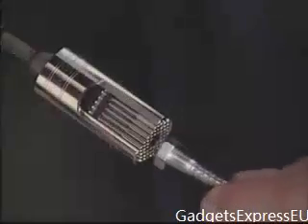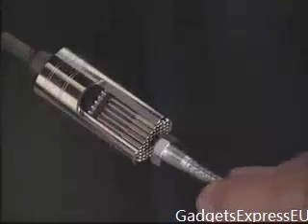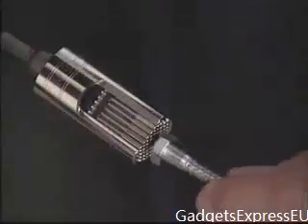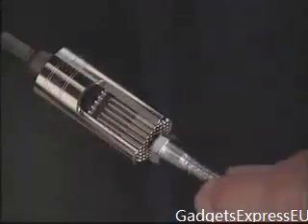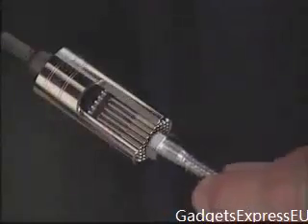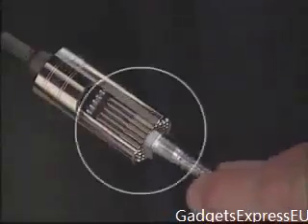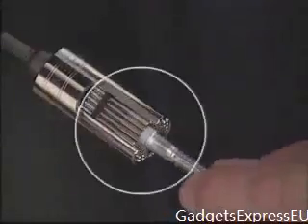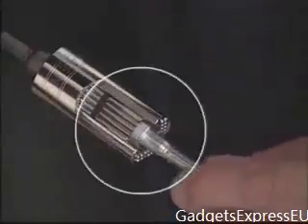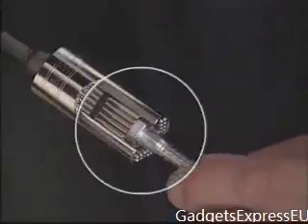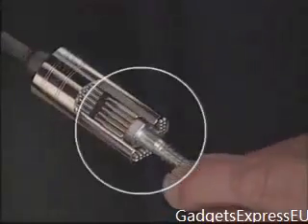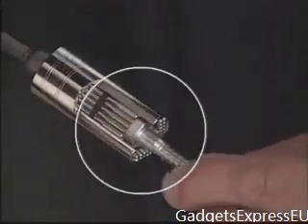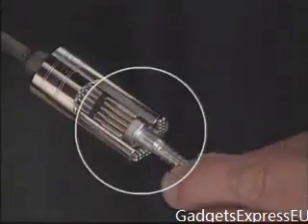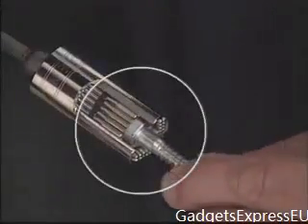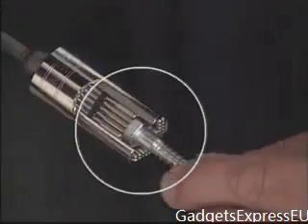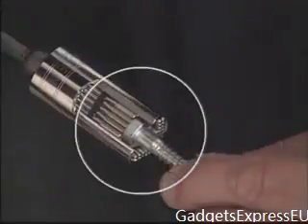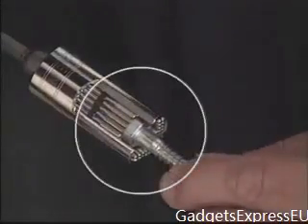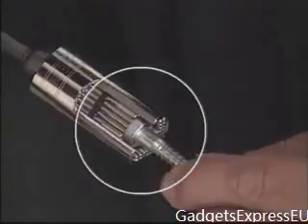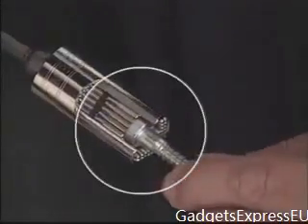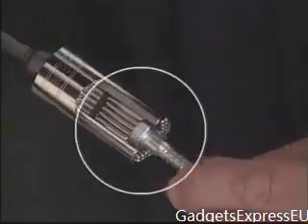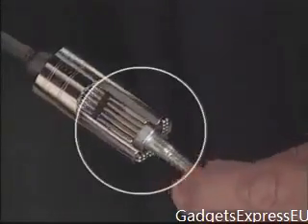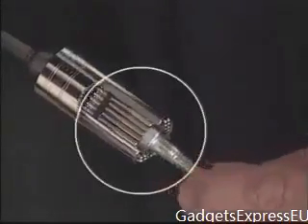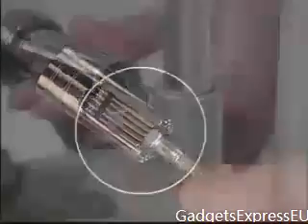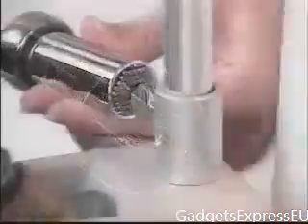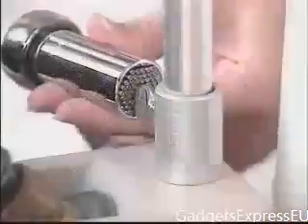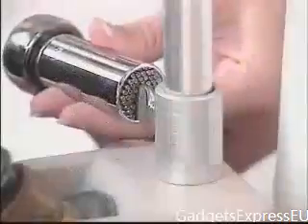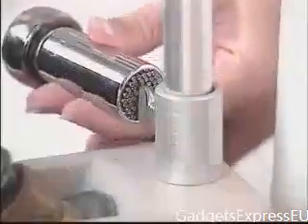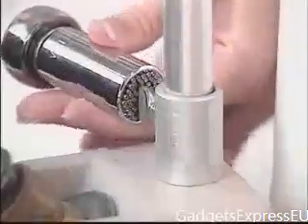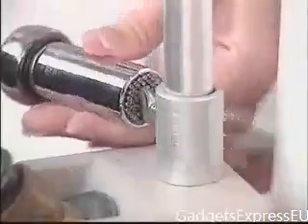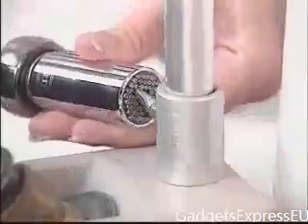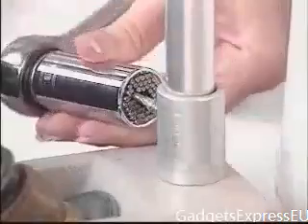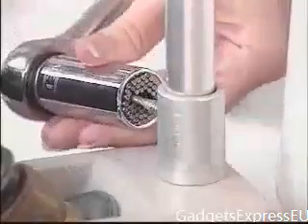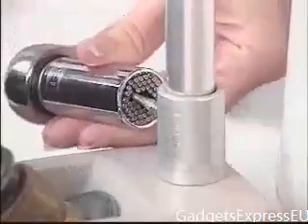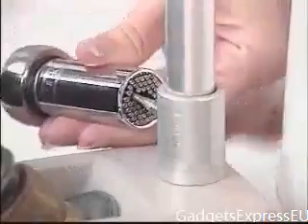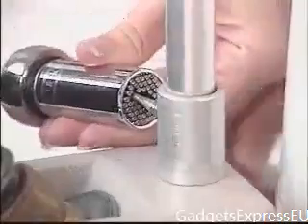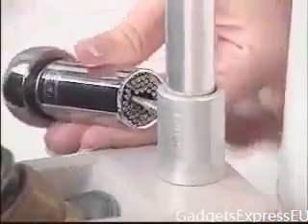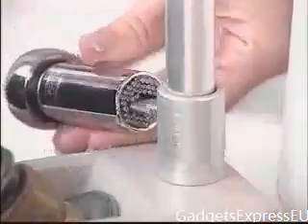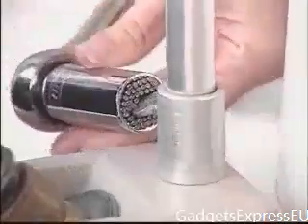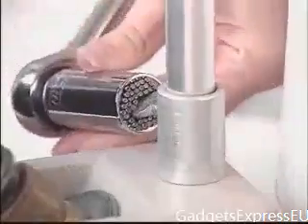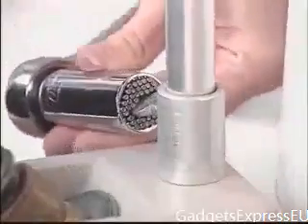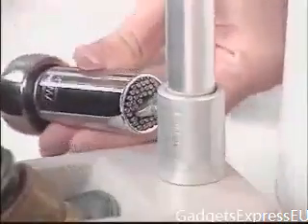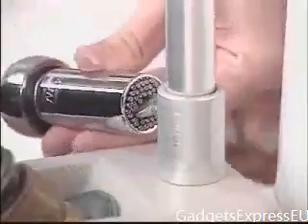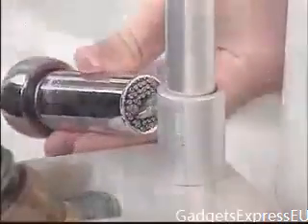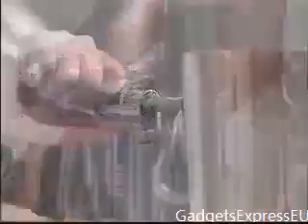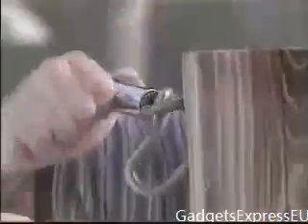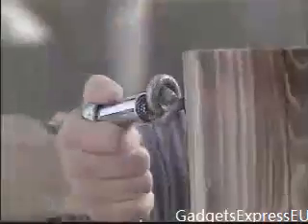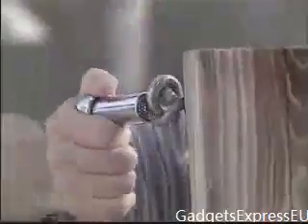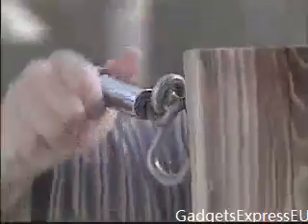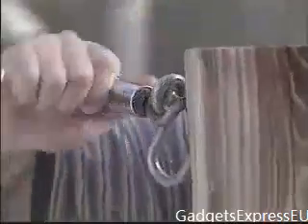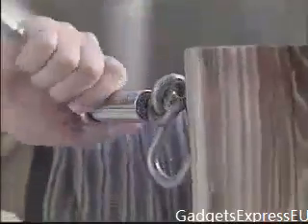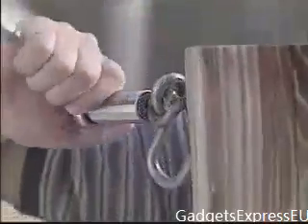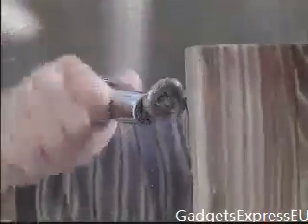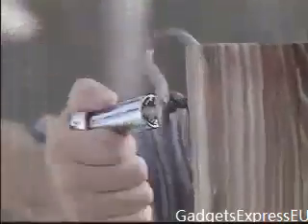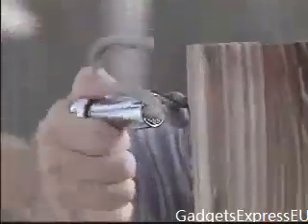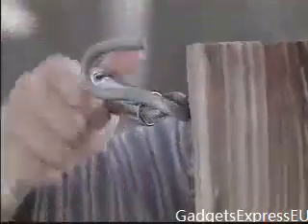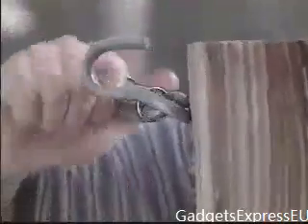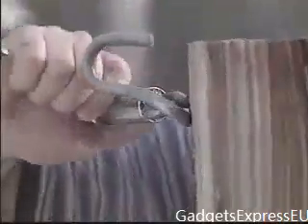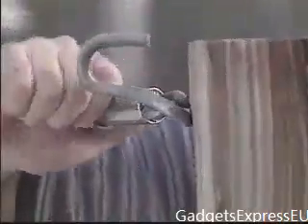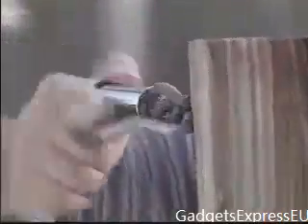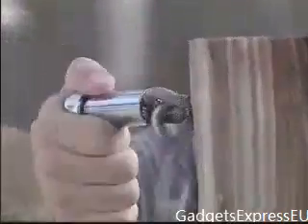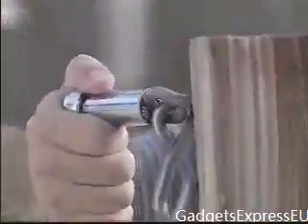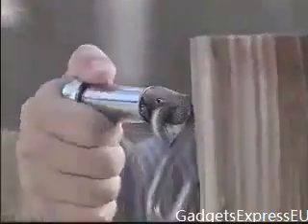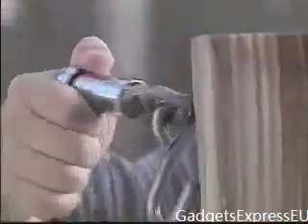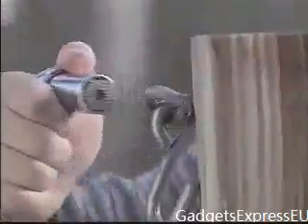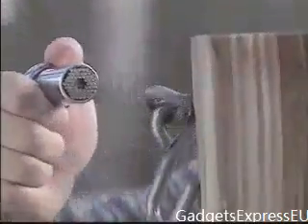The secret are these retractable steel rods that form to fit most any size or shape, then locked in place — just turn and tighten.